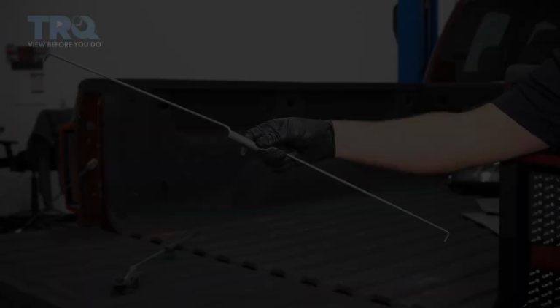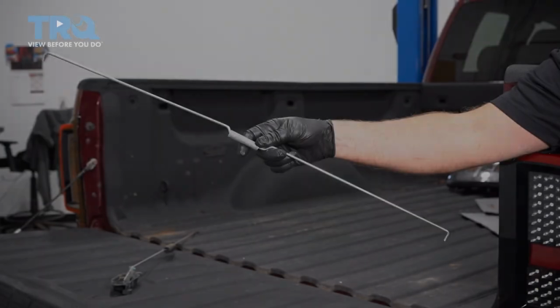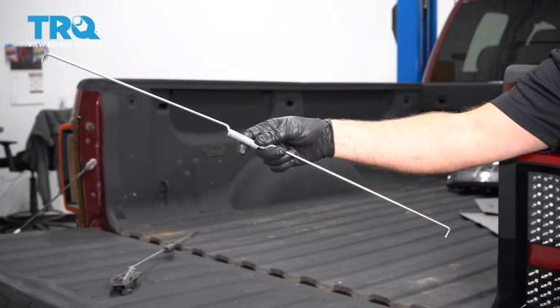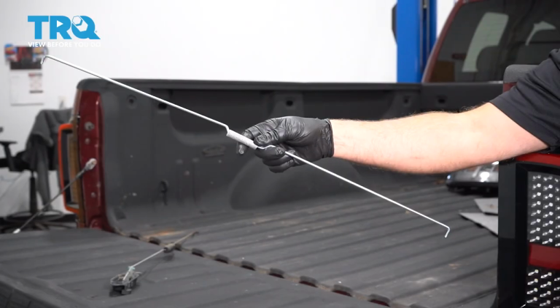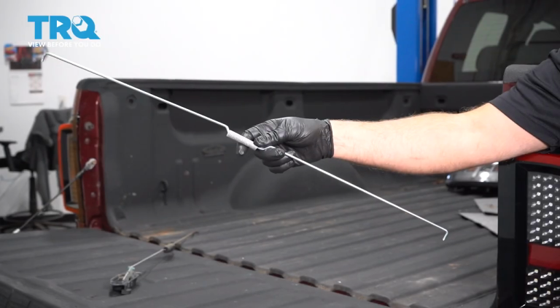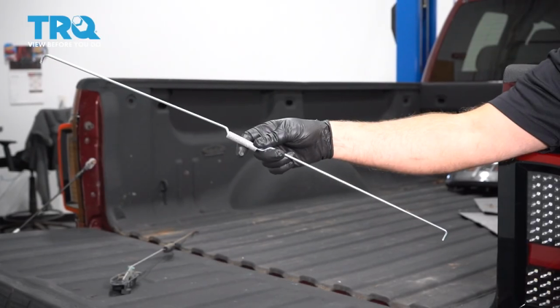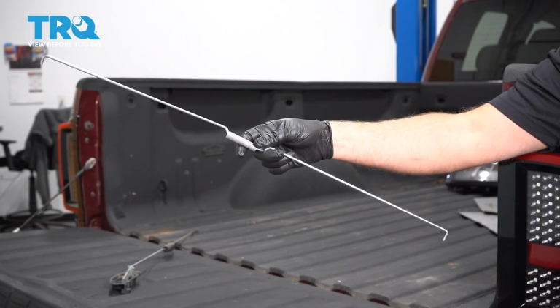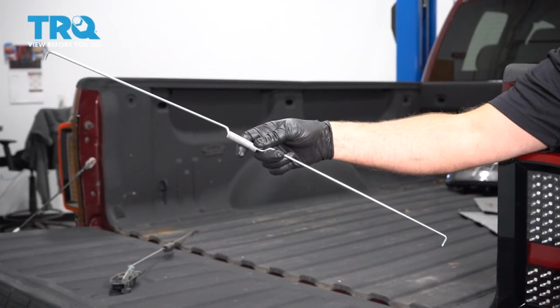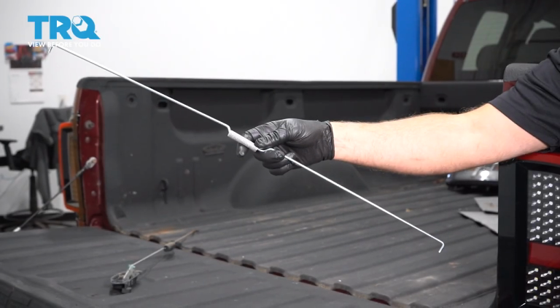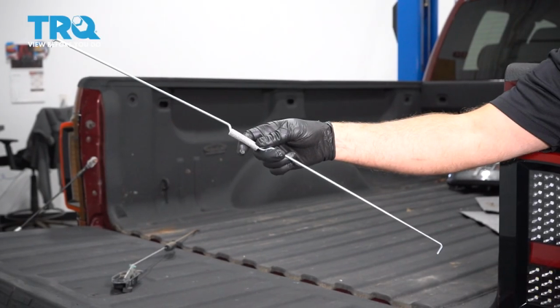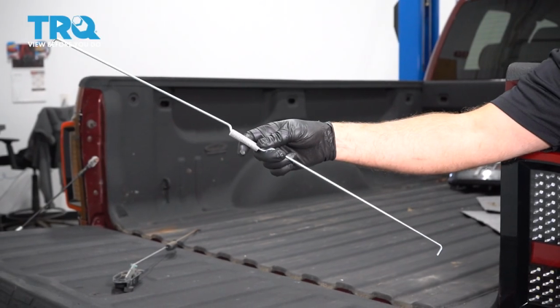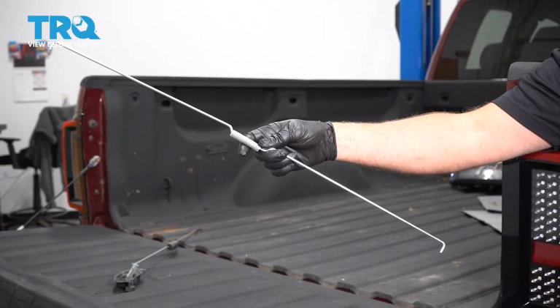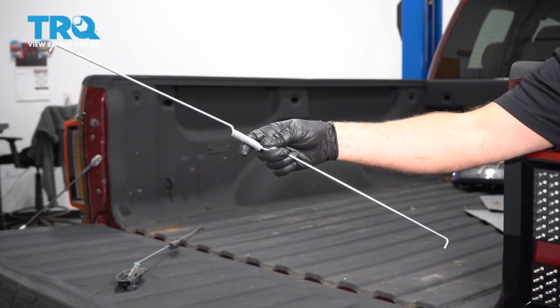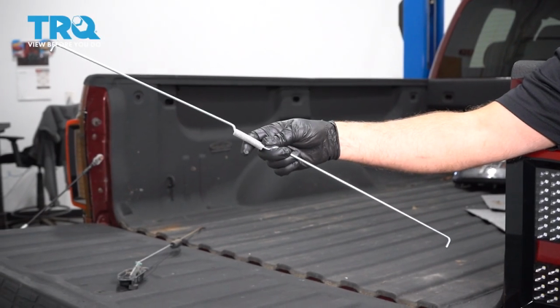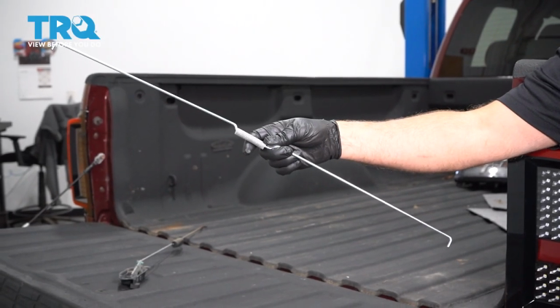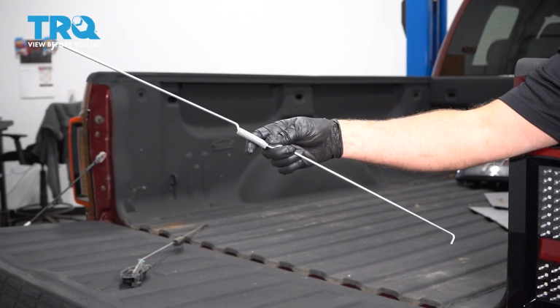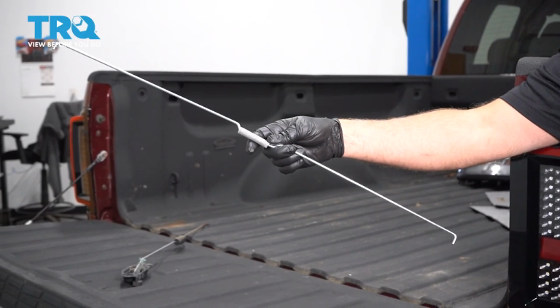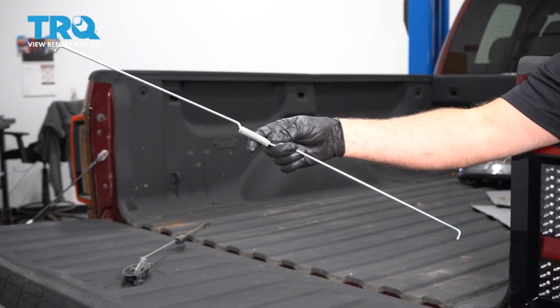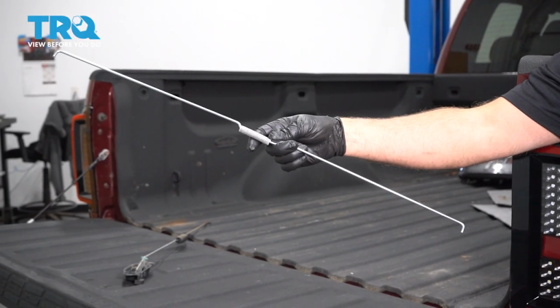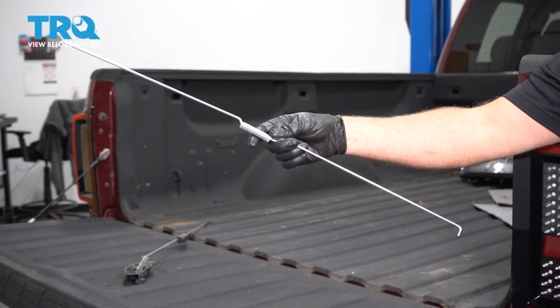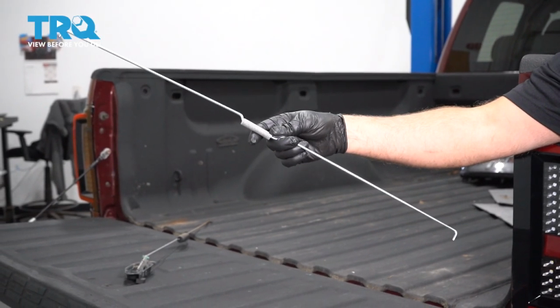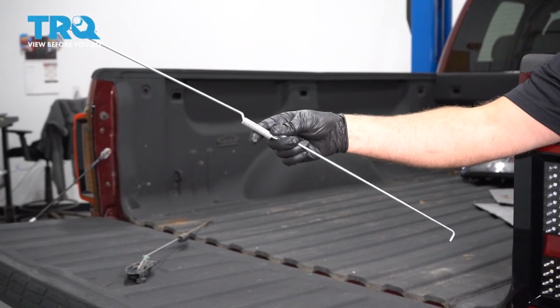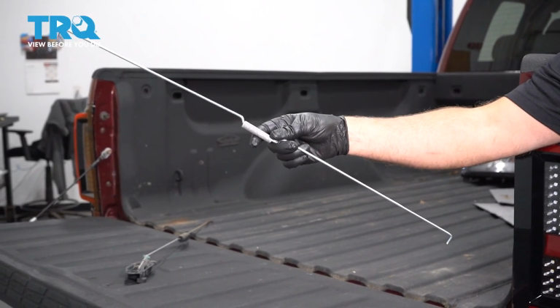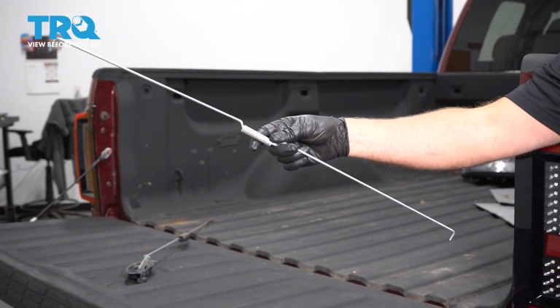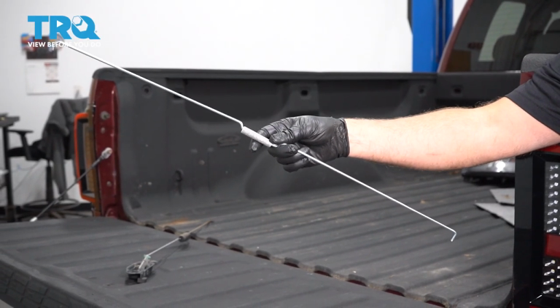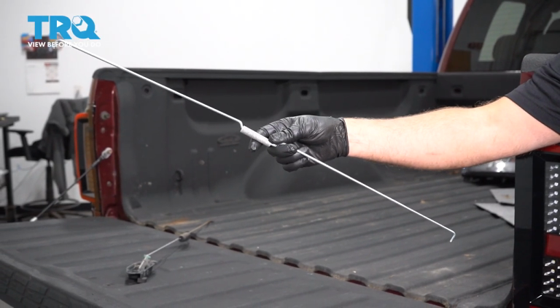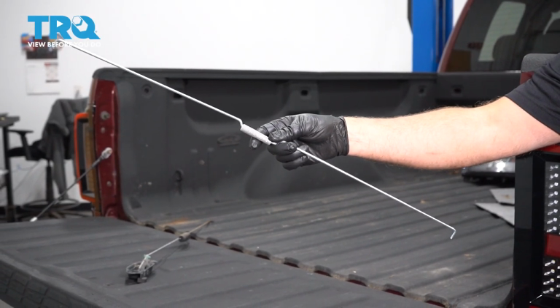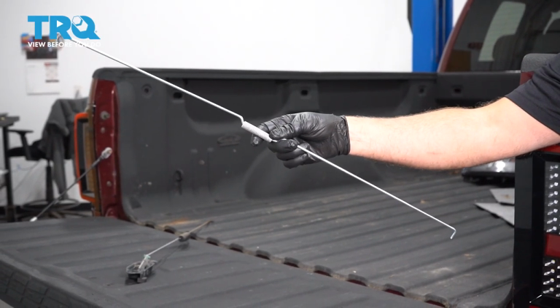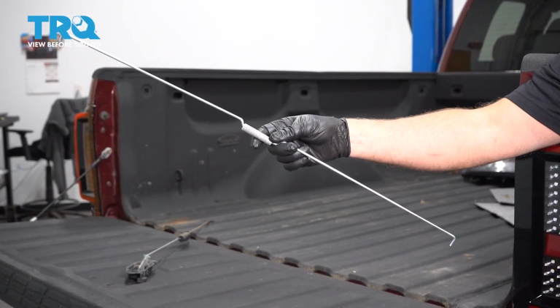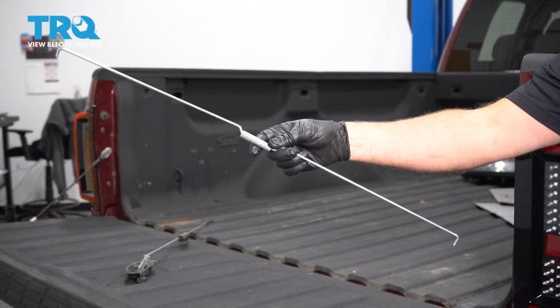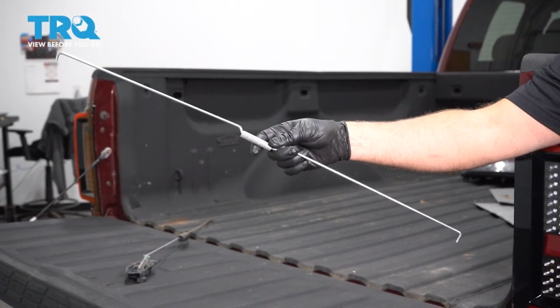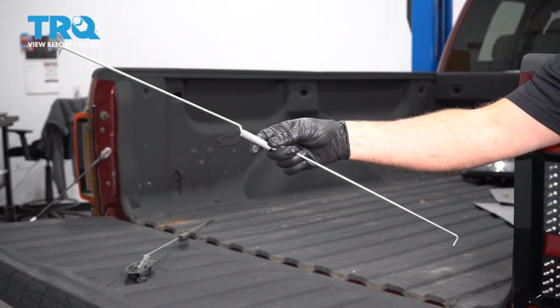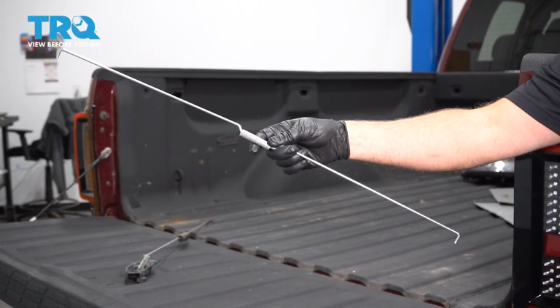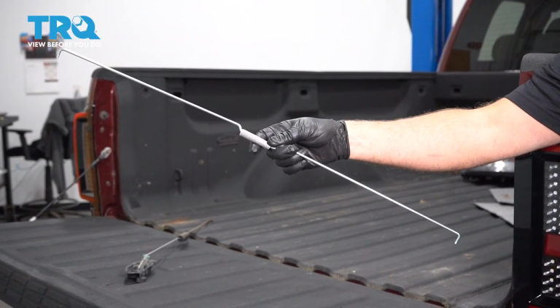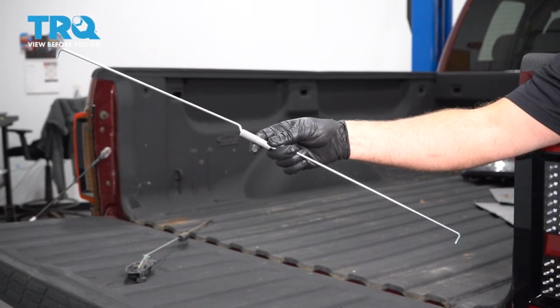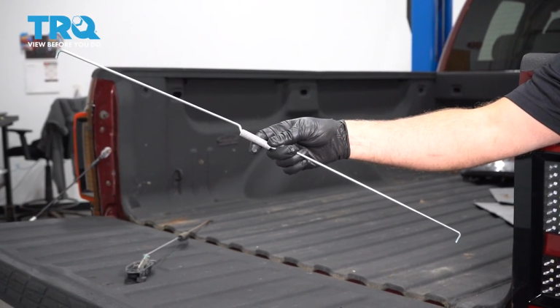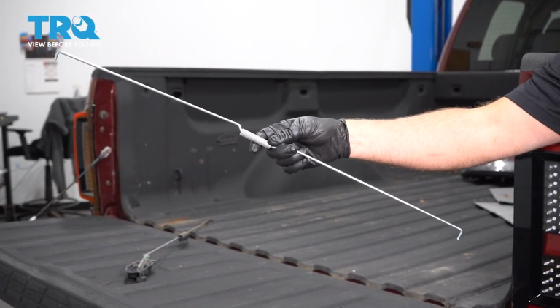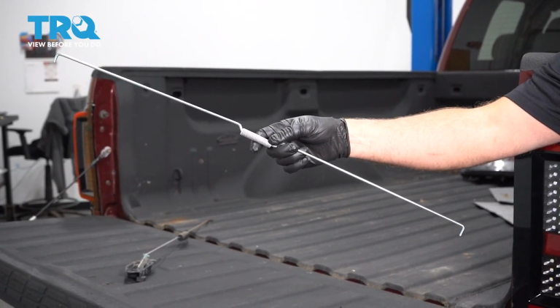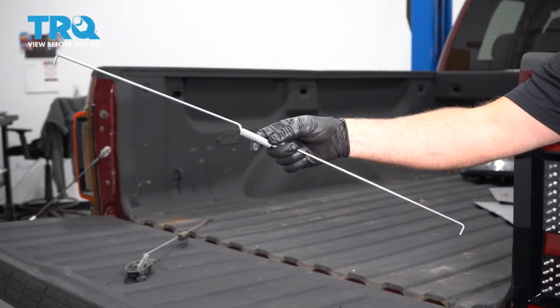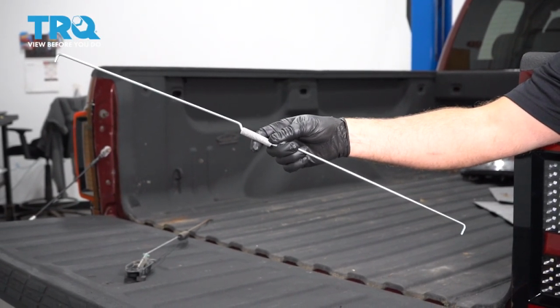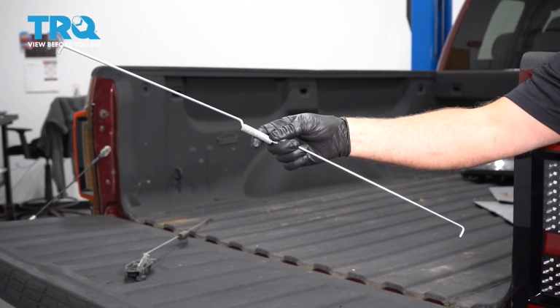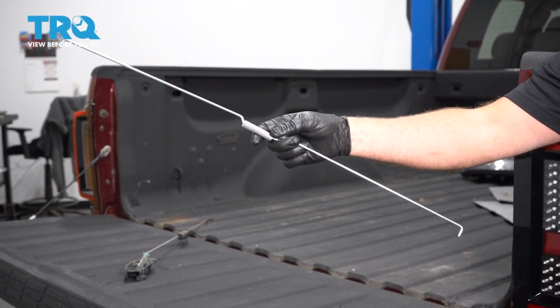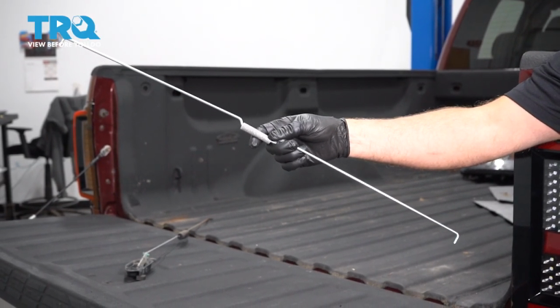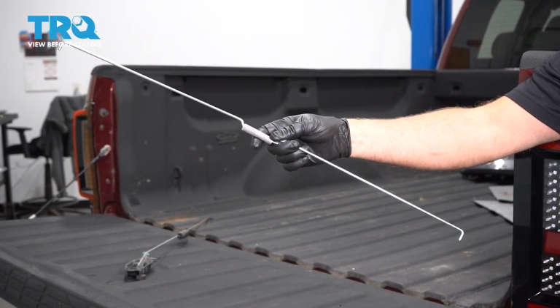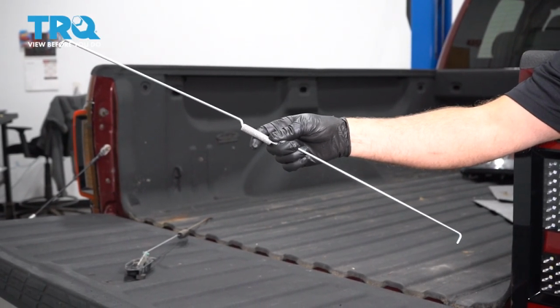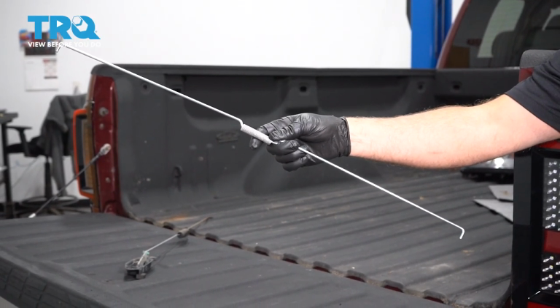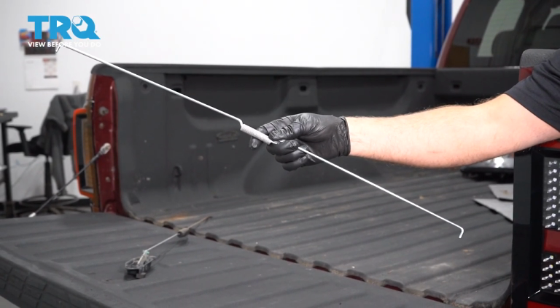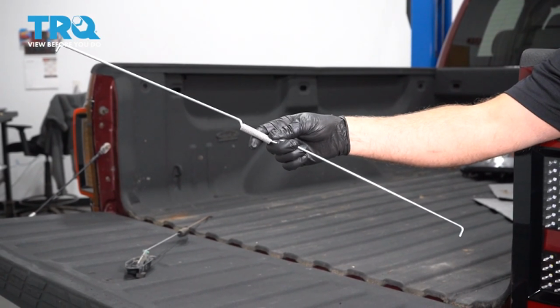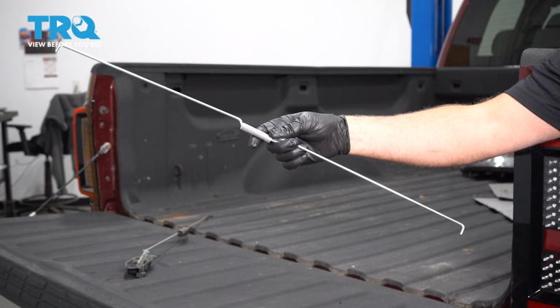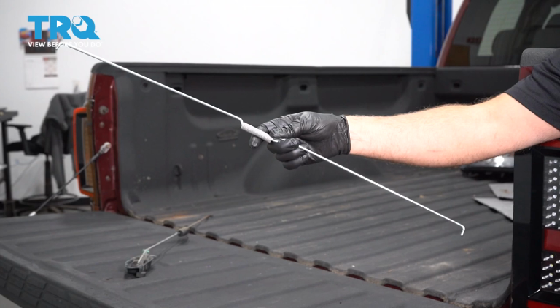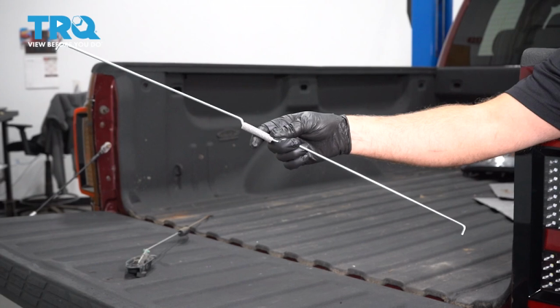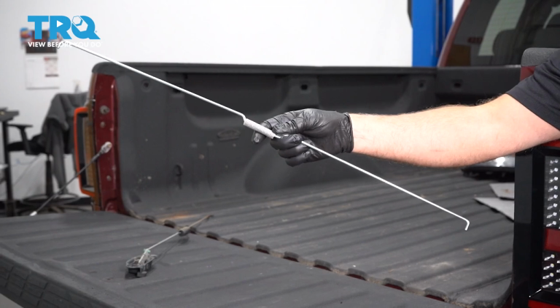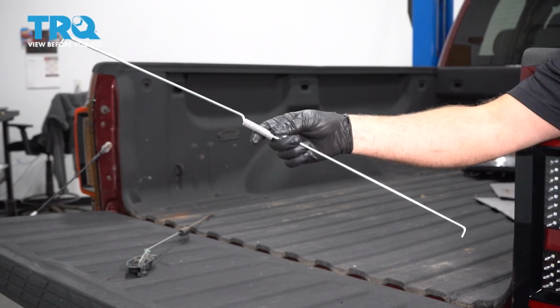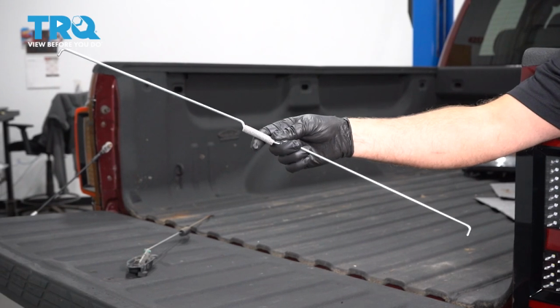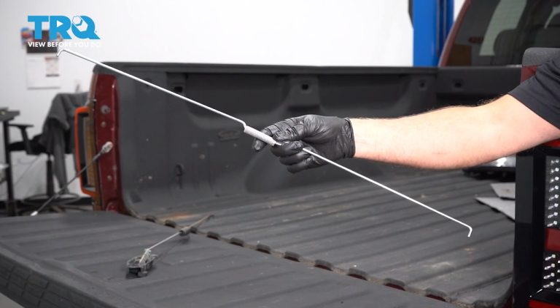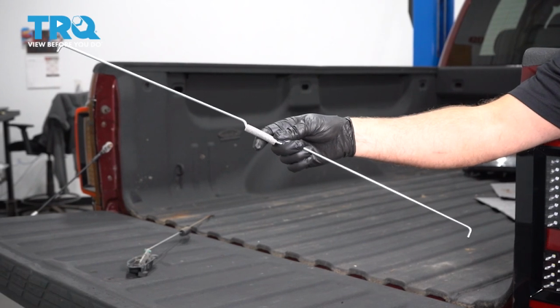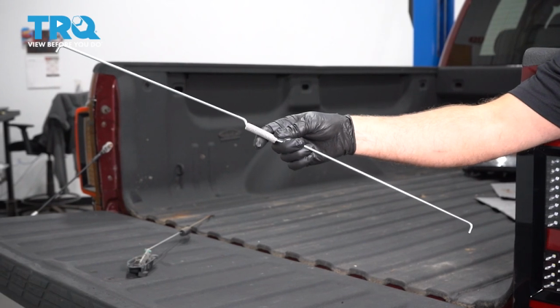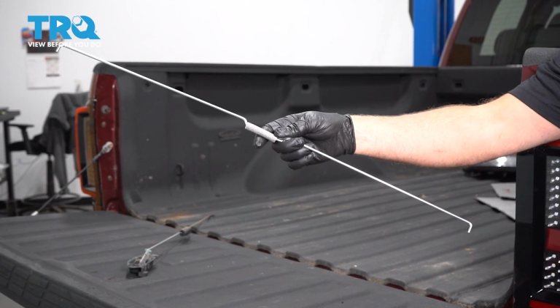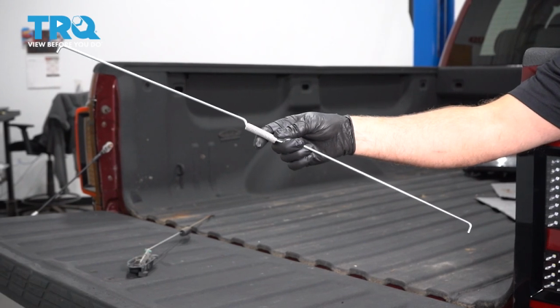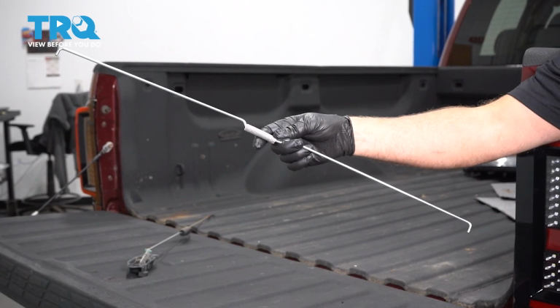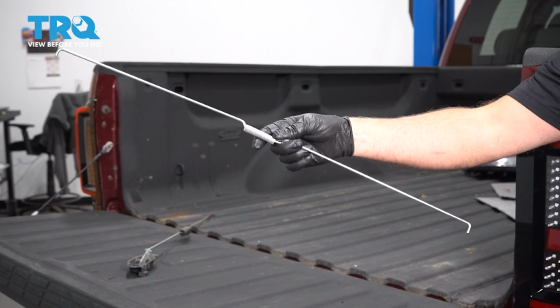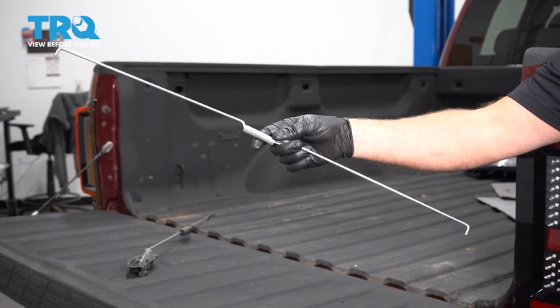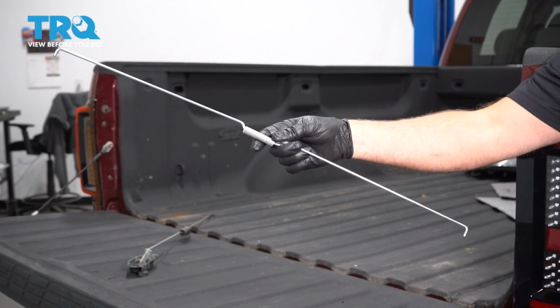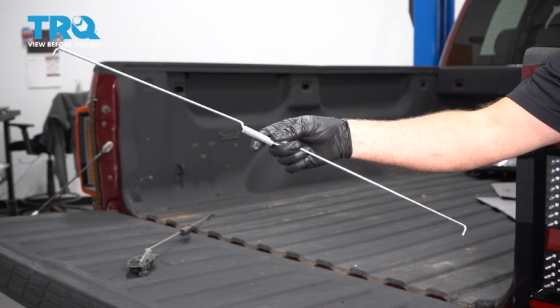In this video, I'm going to show you how to replace the tailgate latch rod on this Chevy Silverado. Let's get into it.